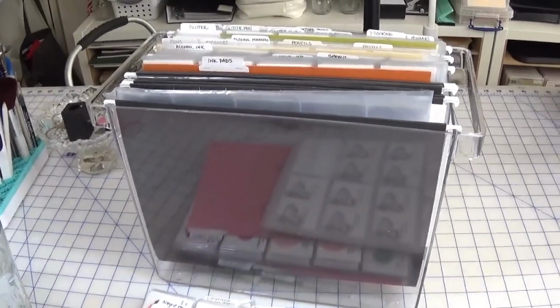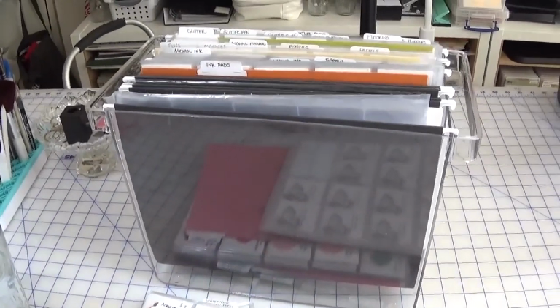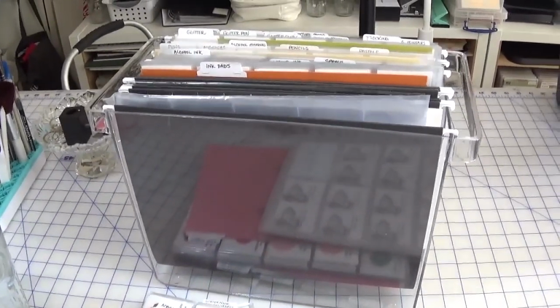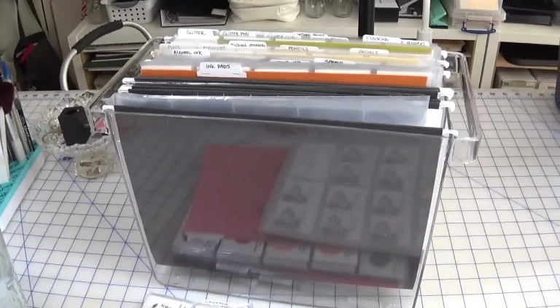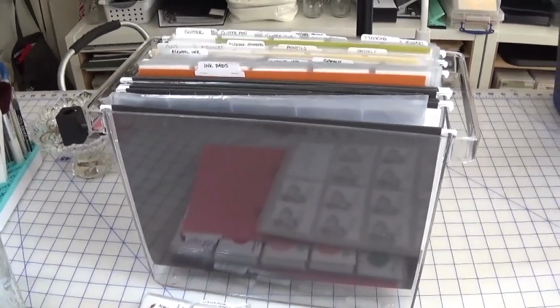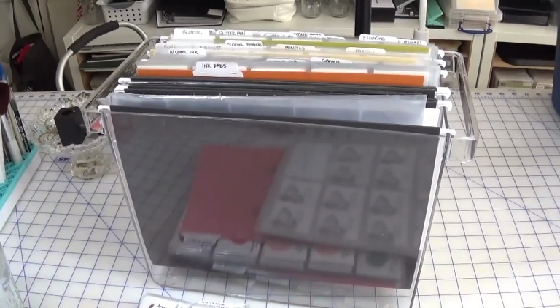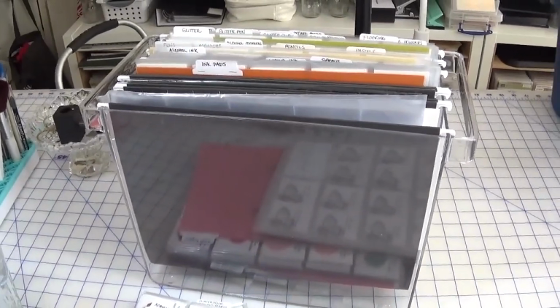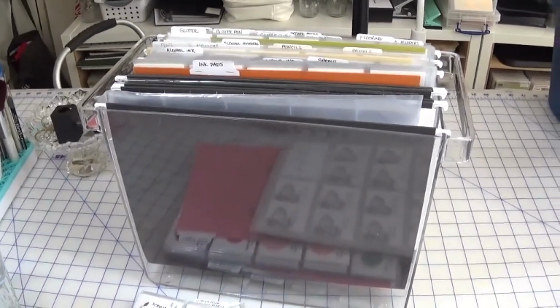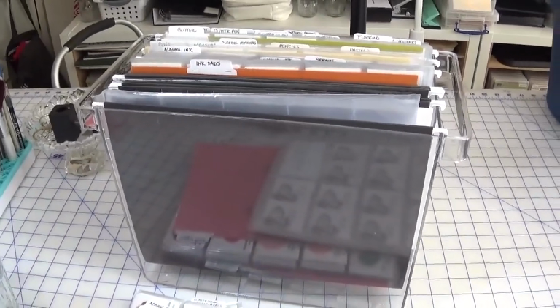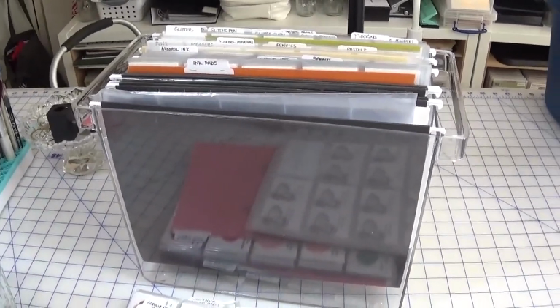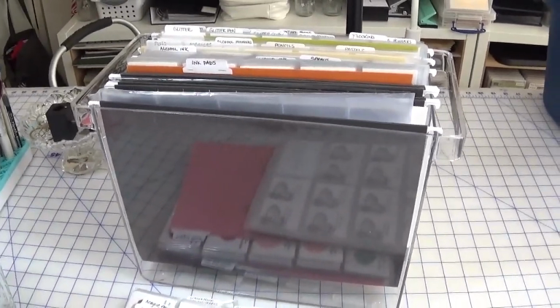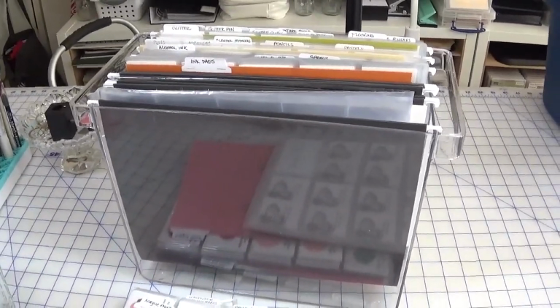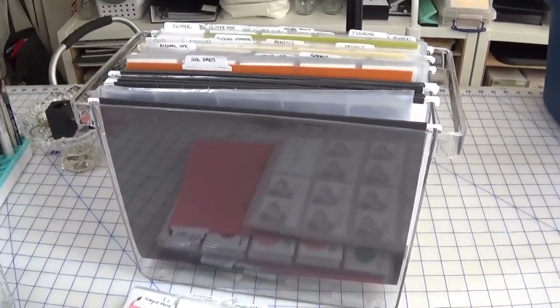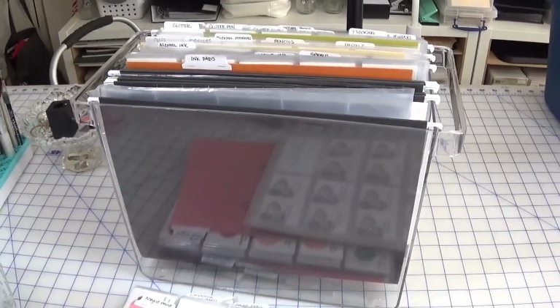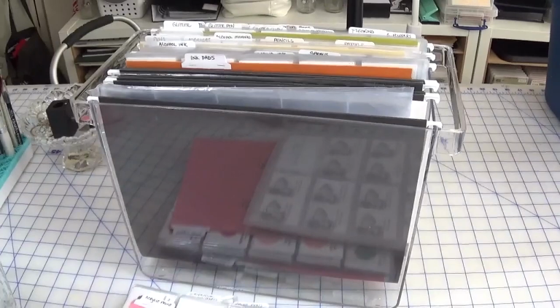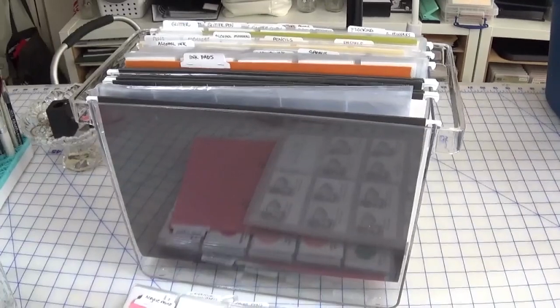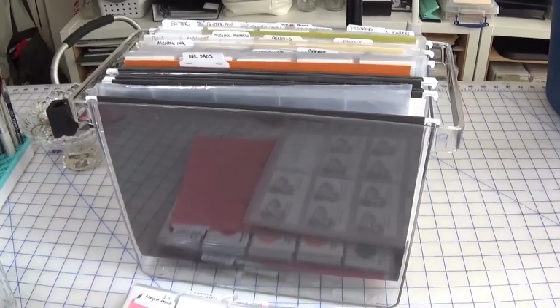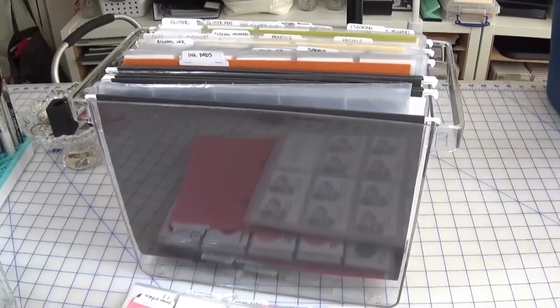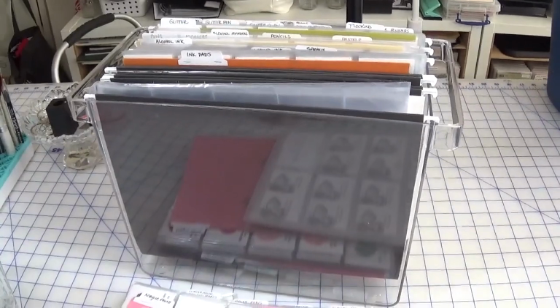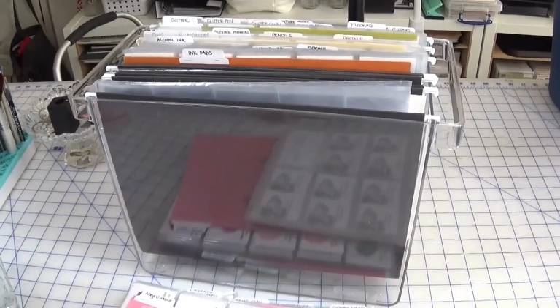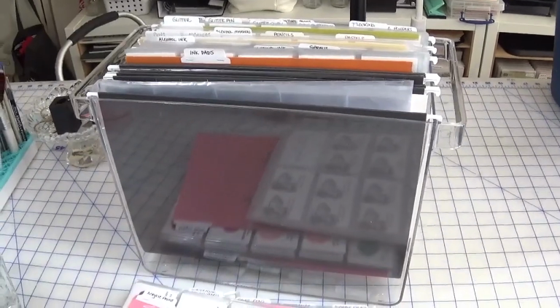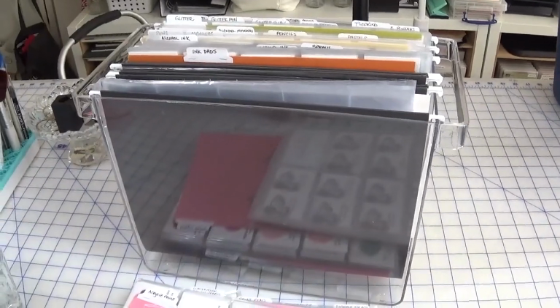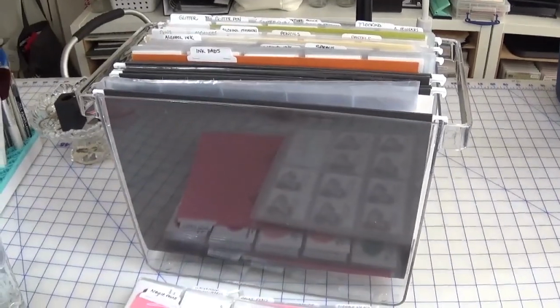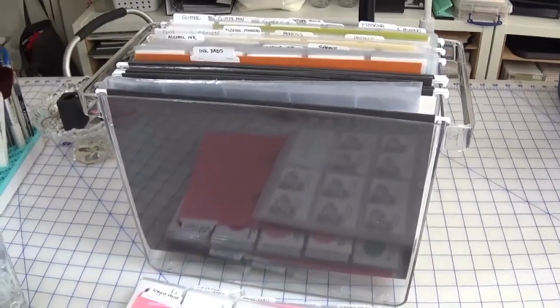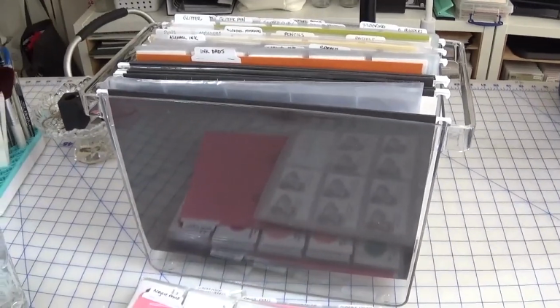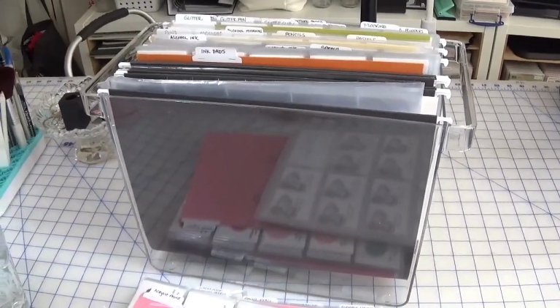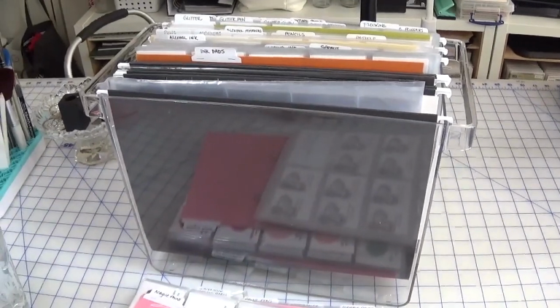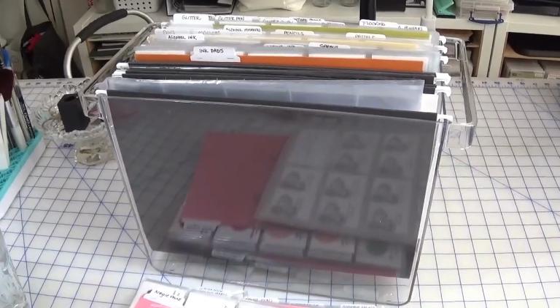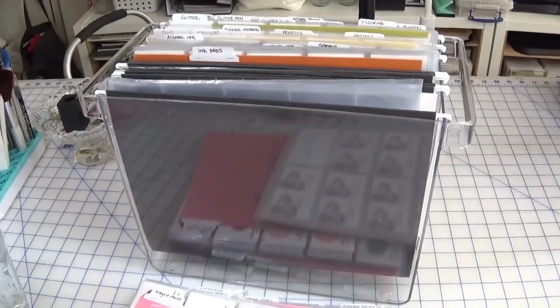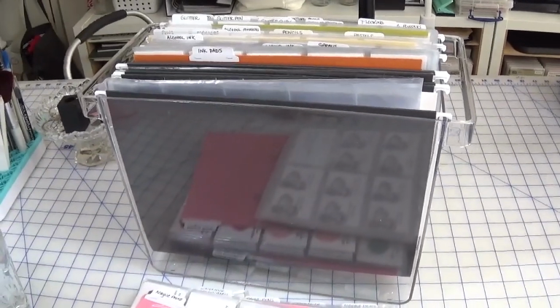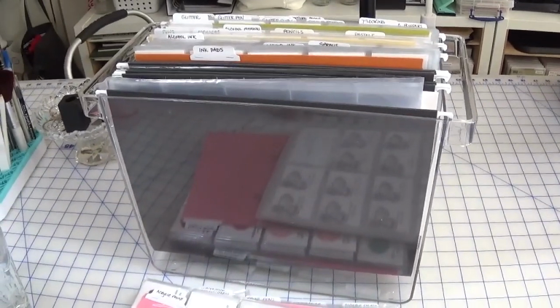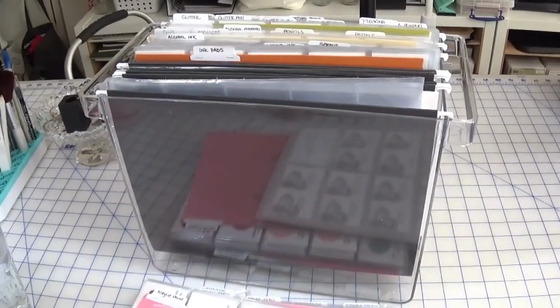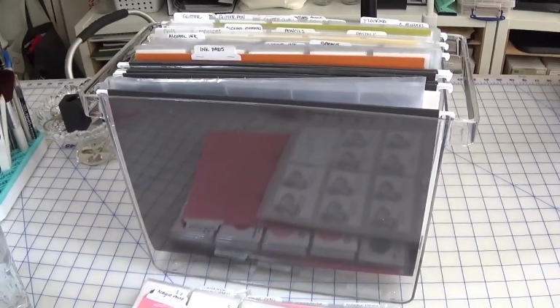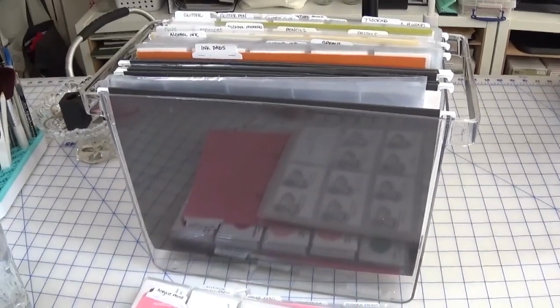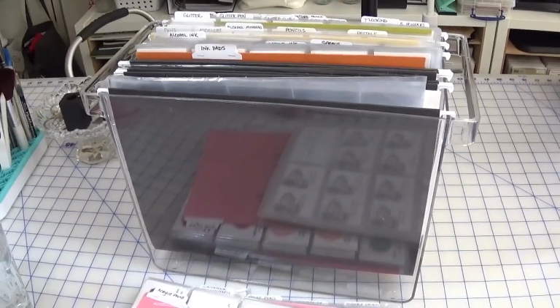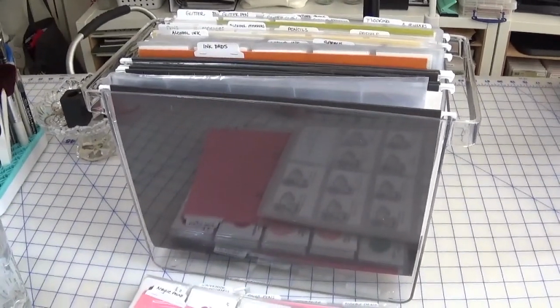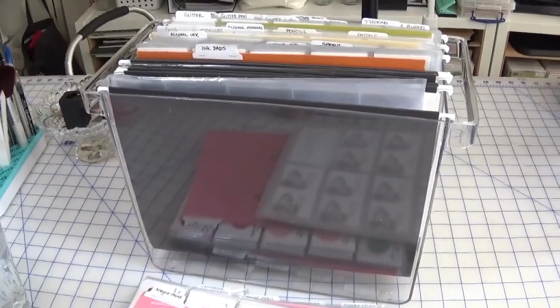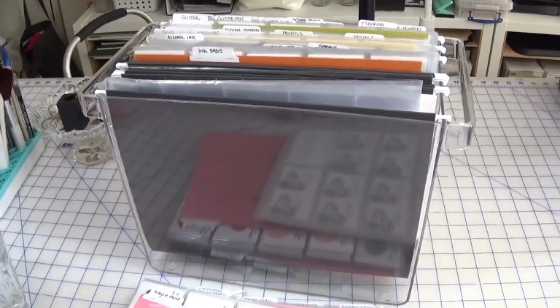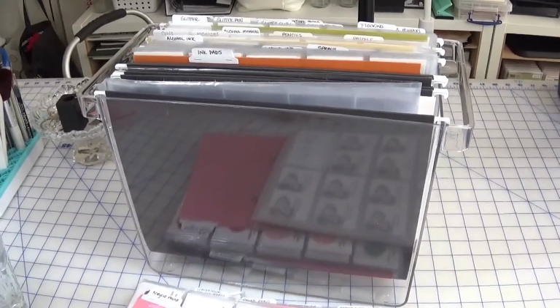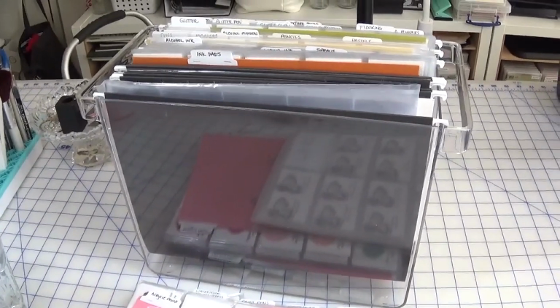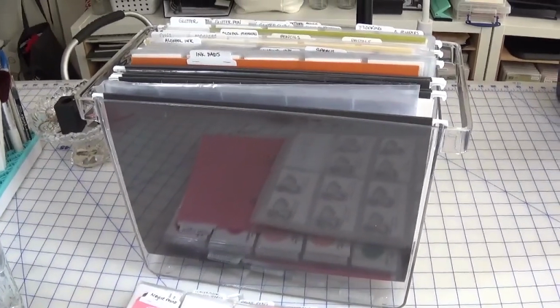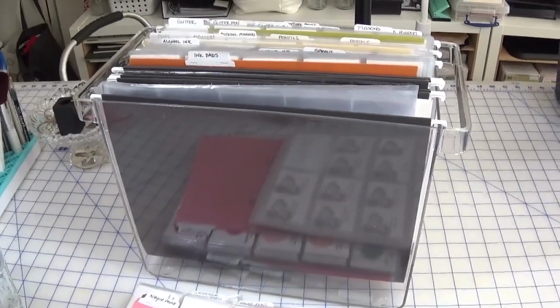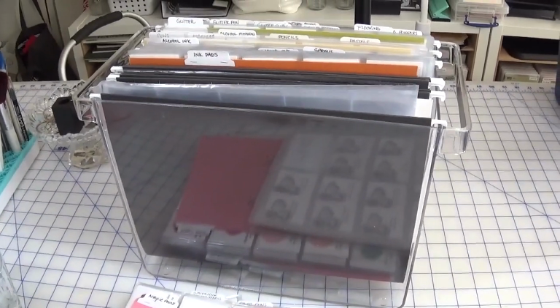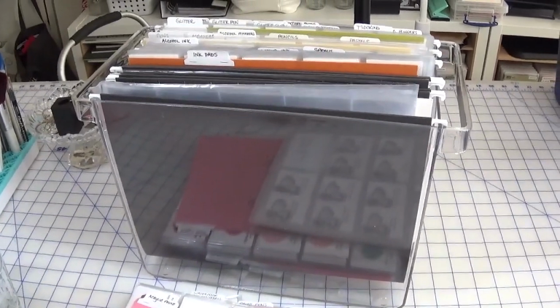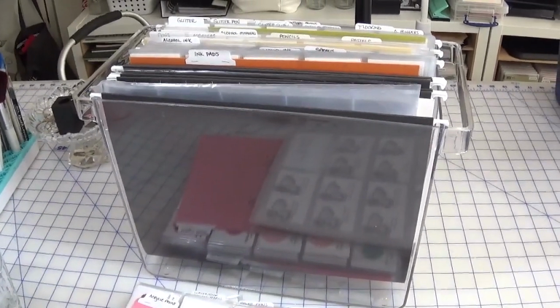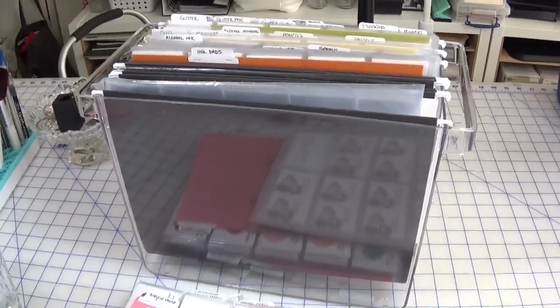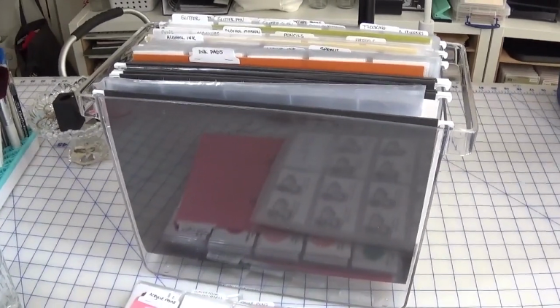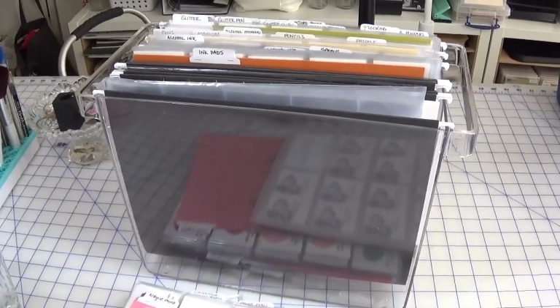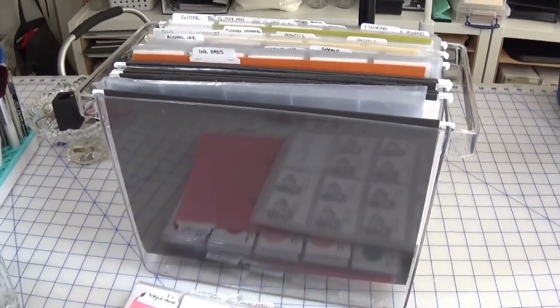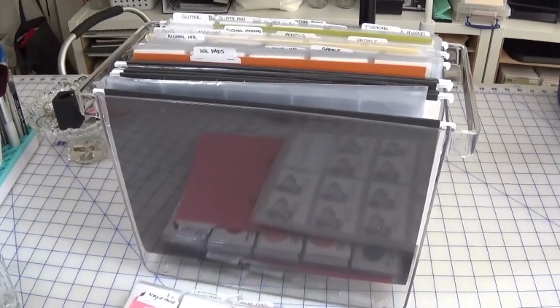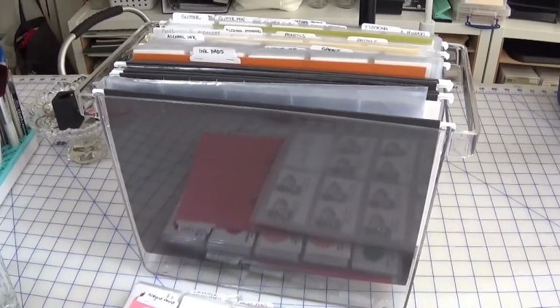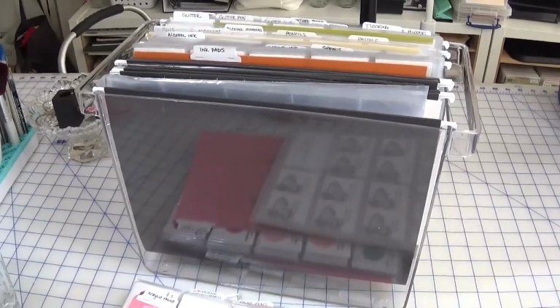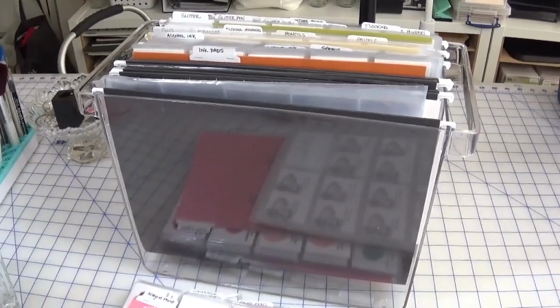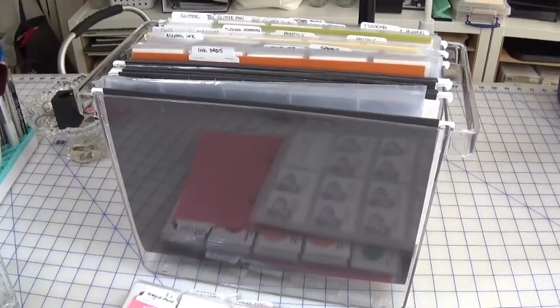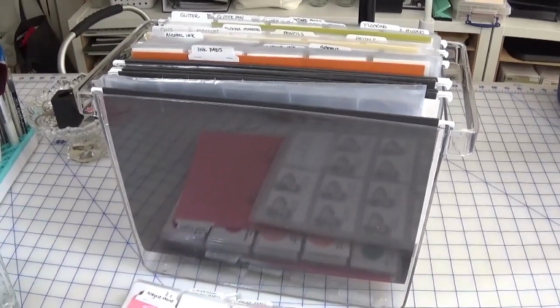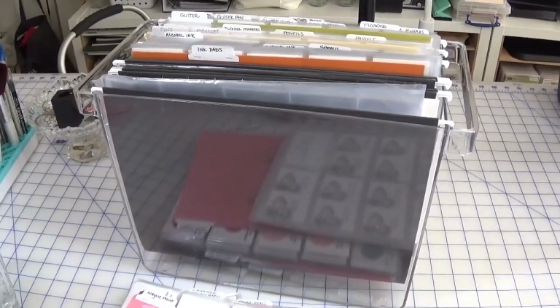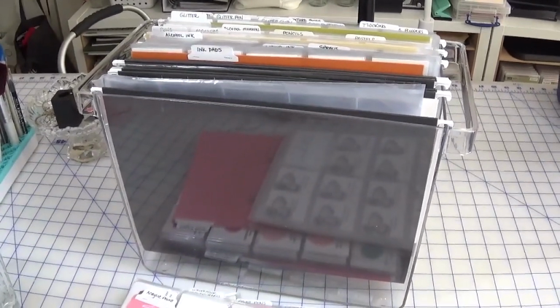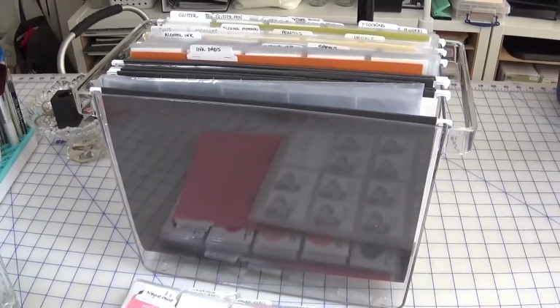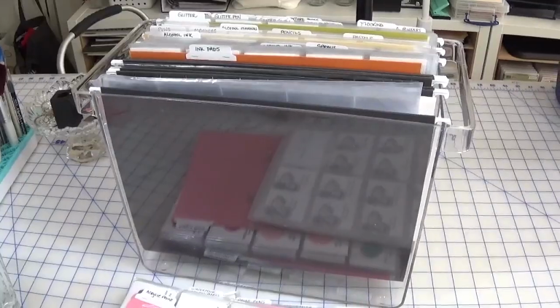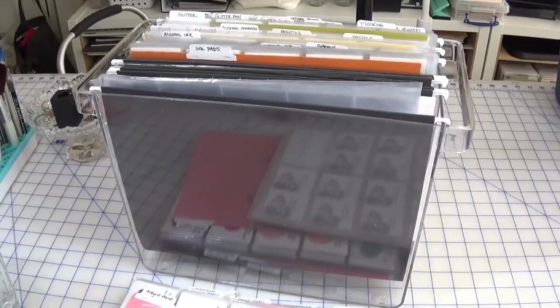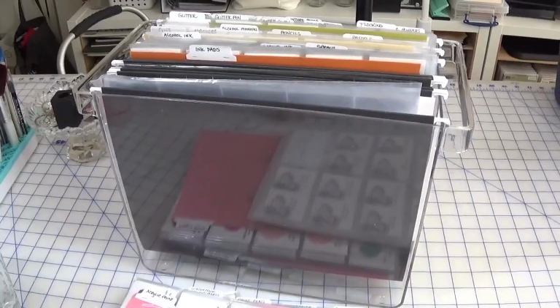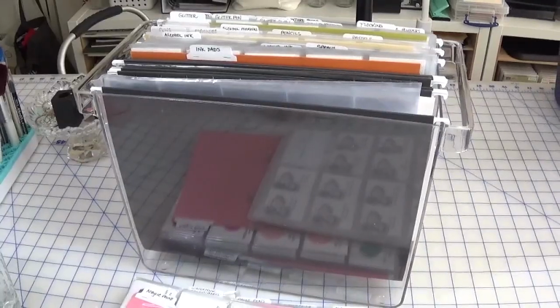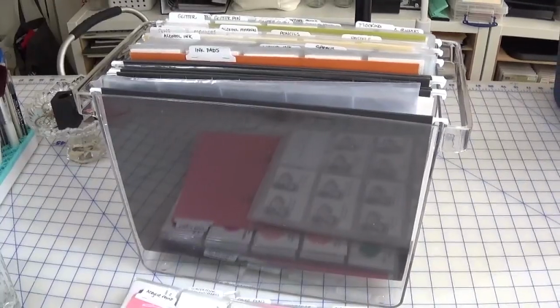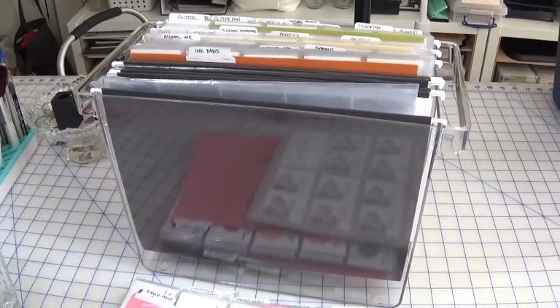Anyways, that's it for today's organization share. I hope you enjoyed and until next time, happy organizing!